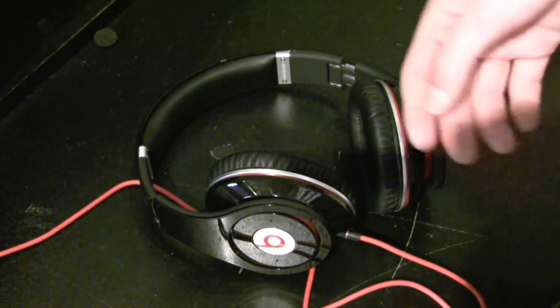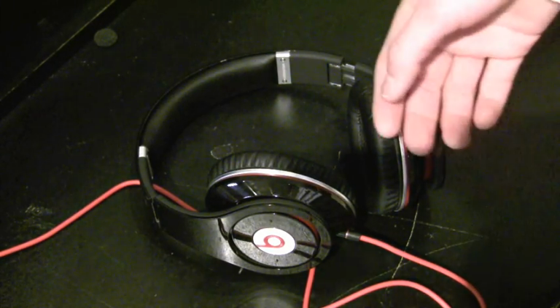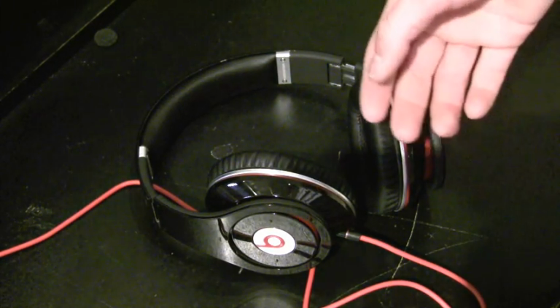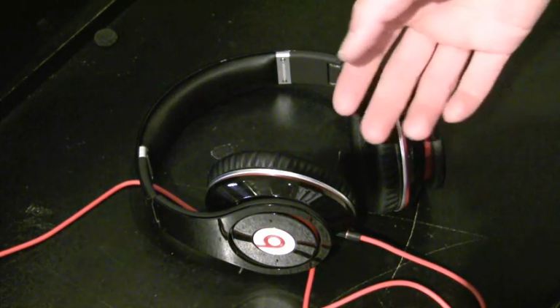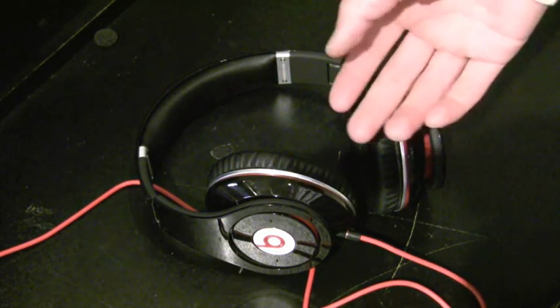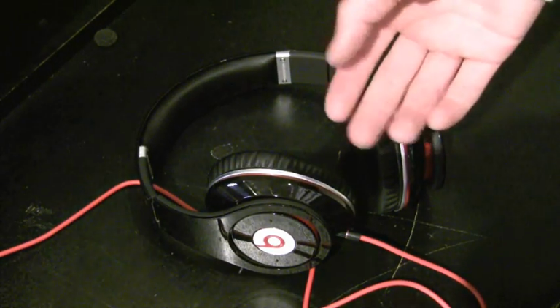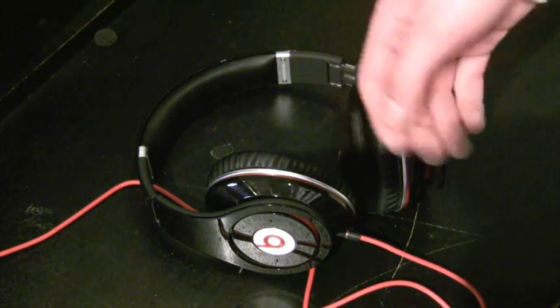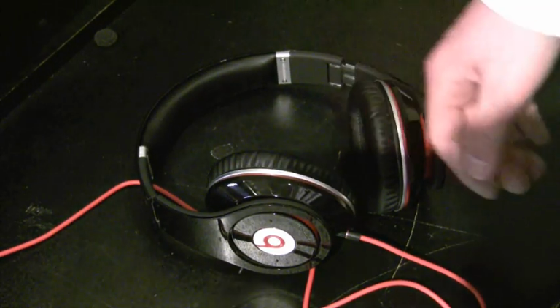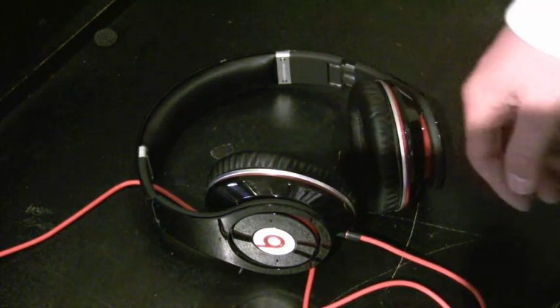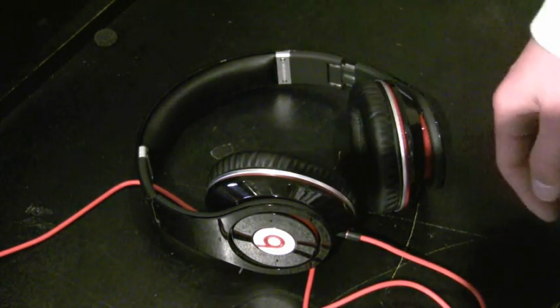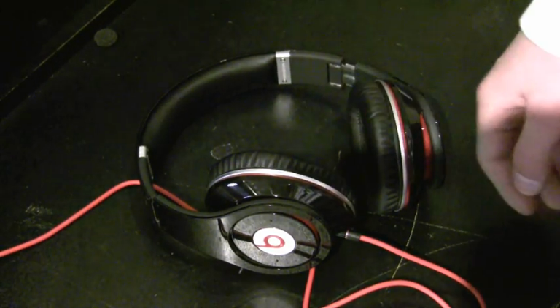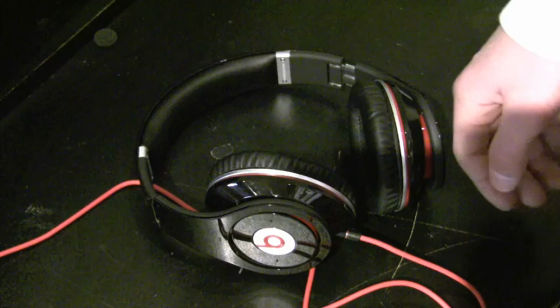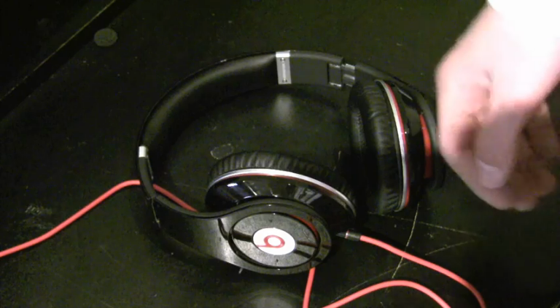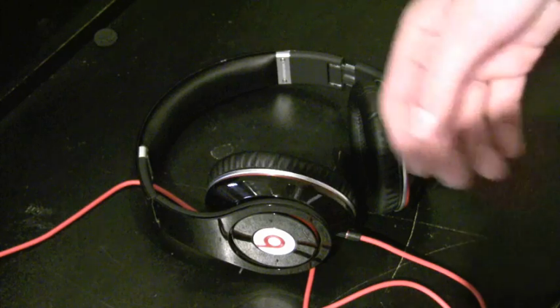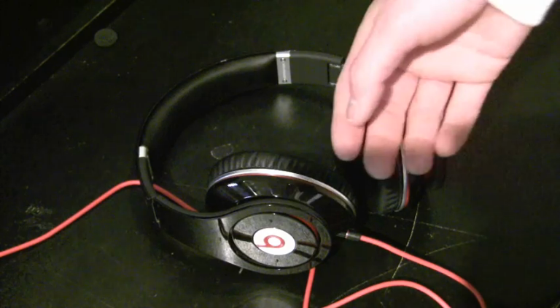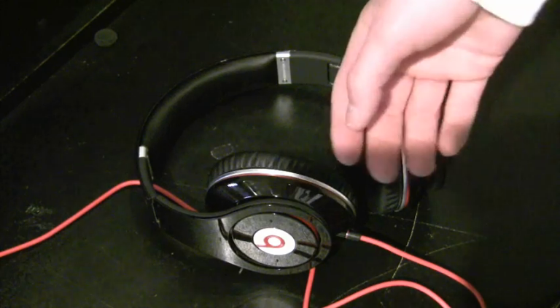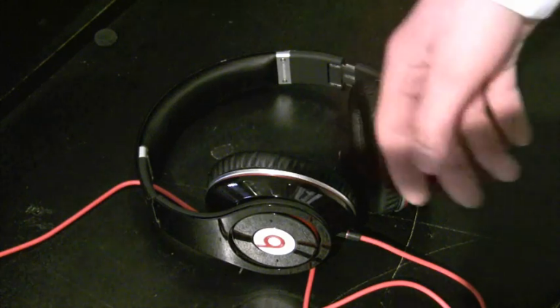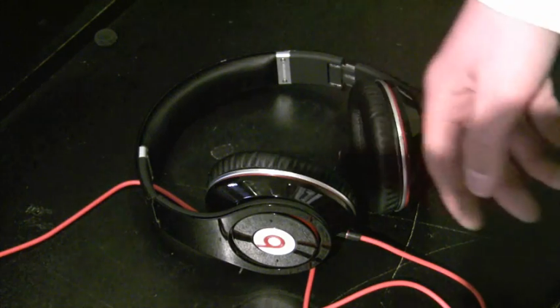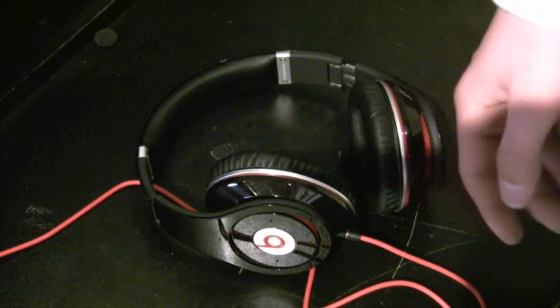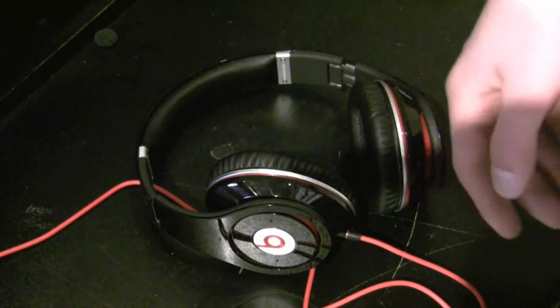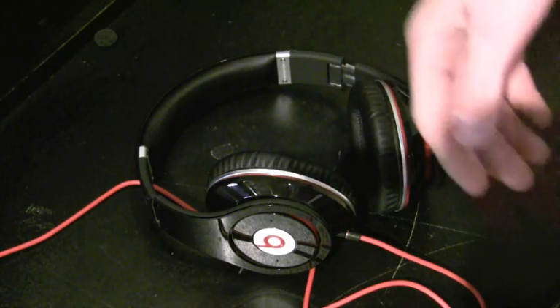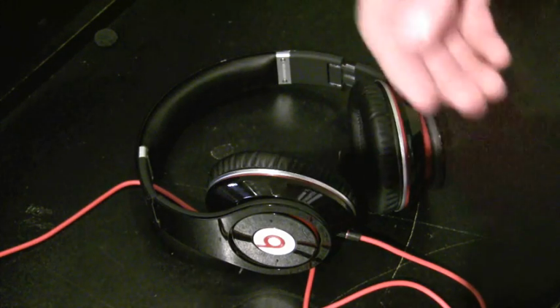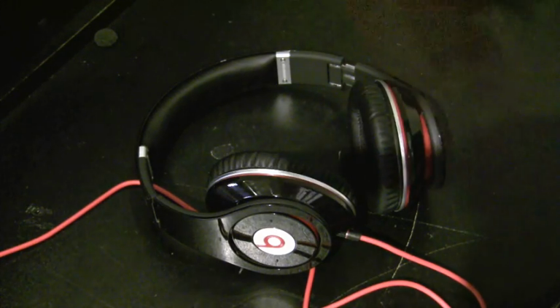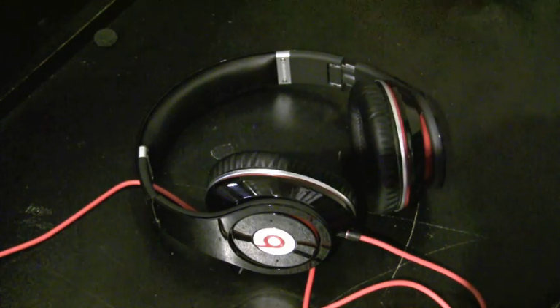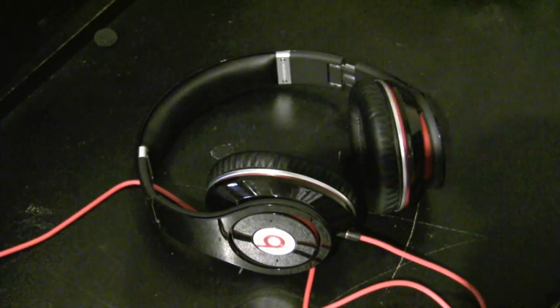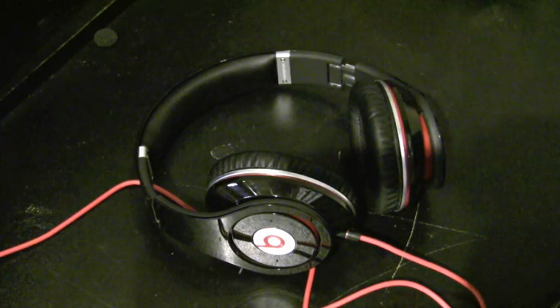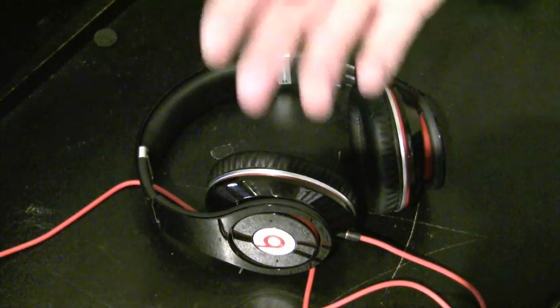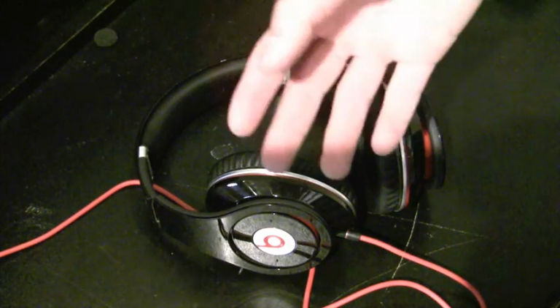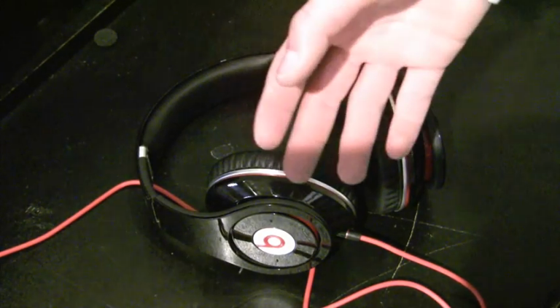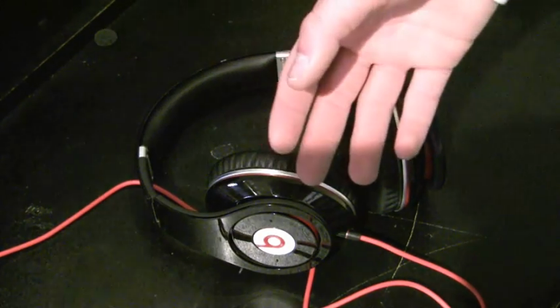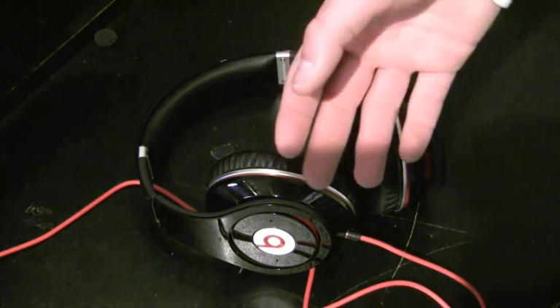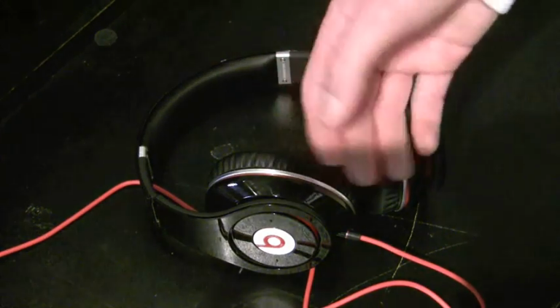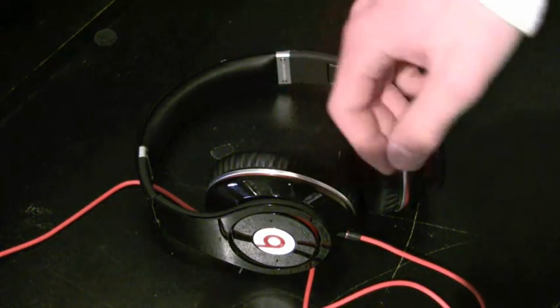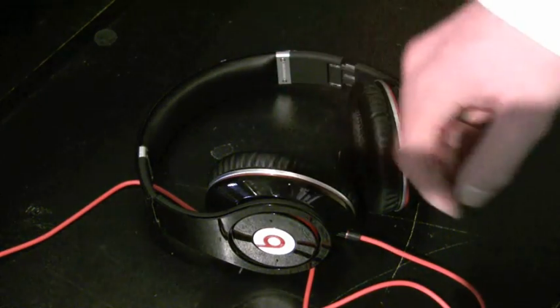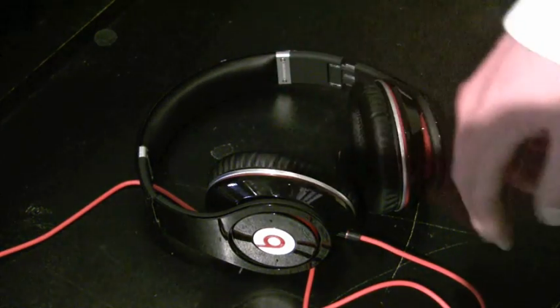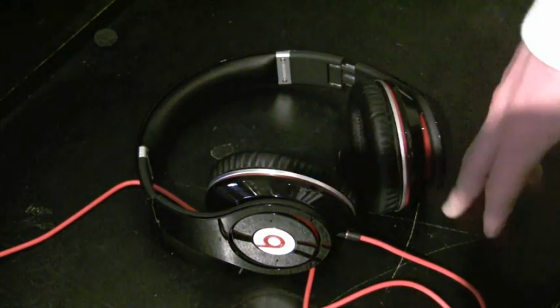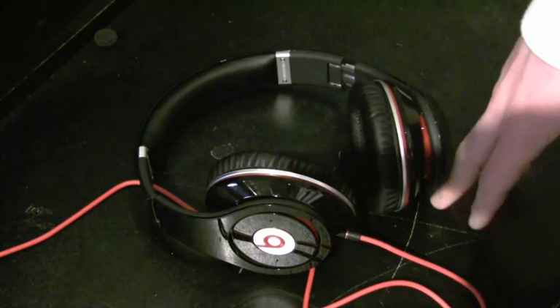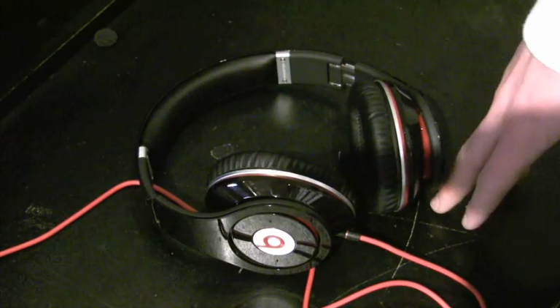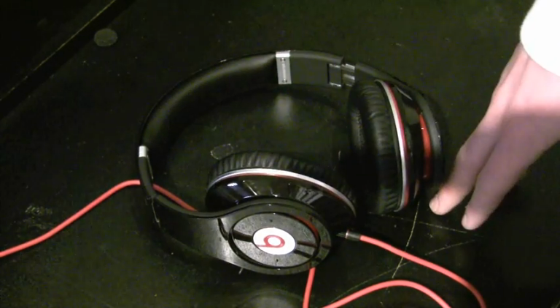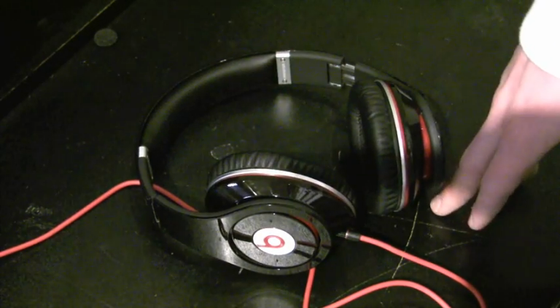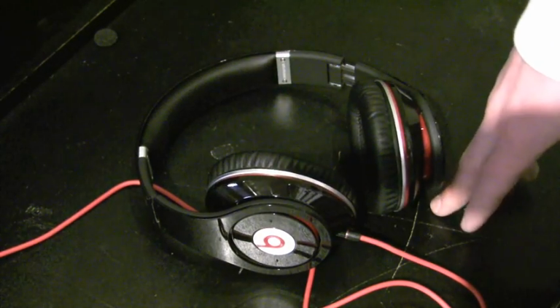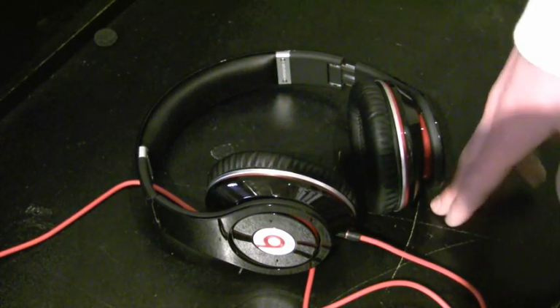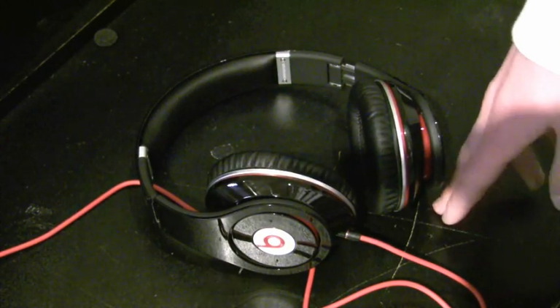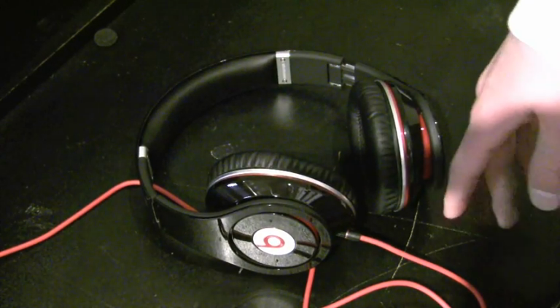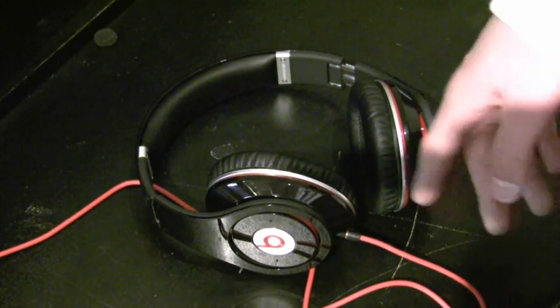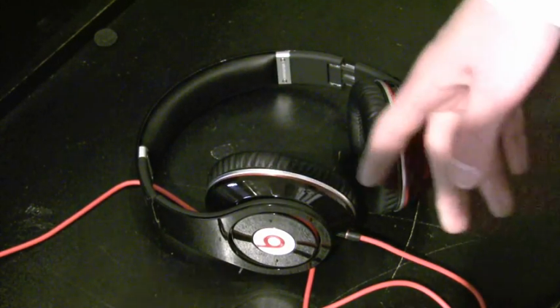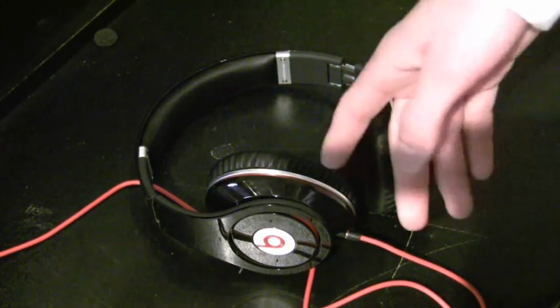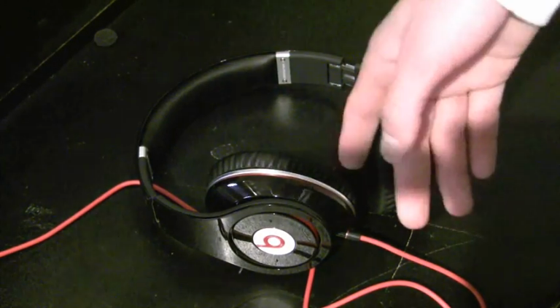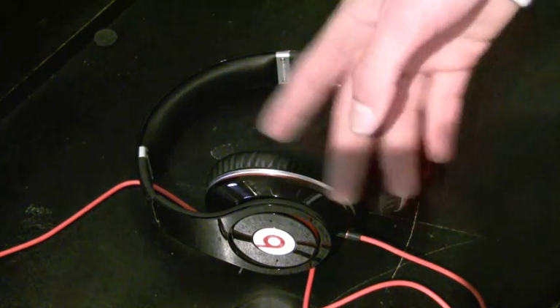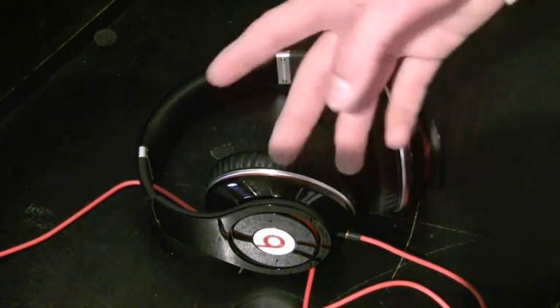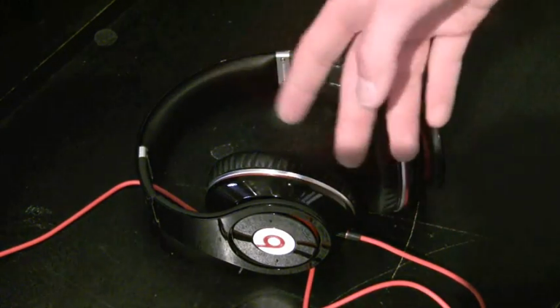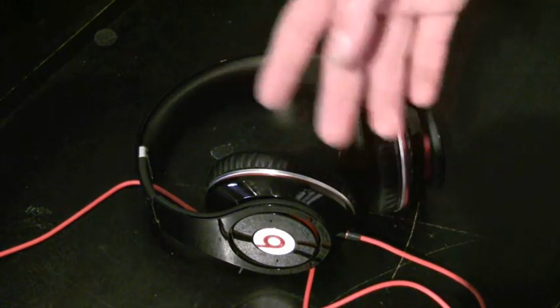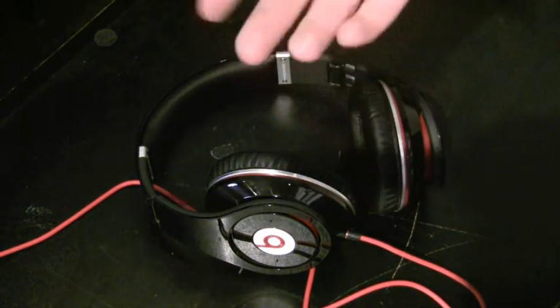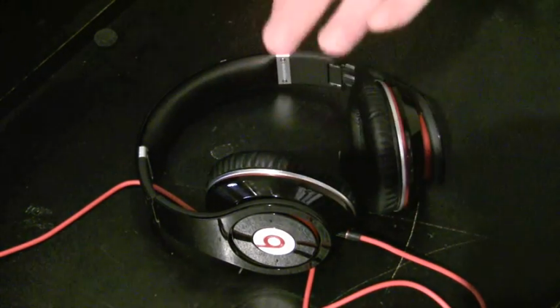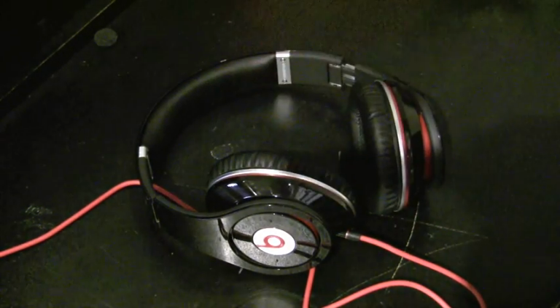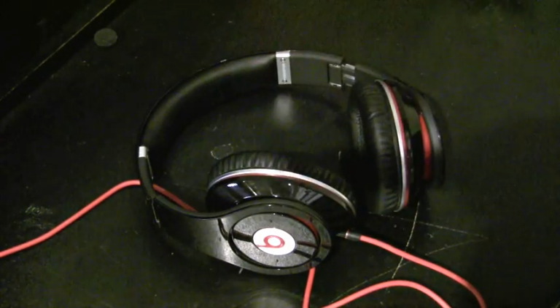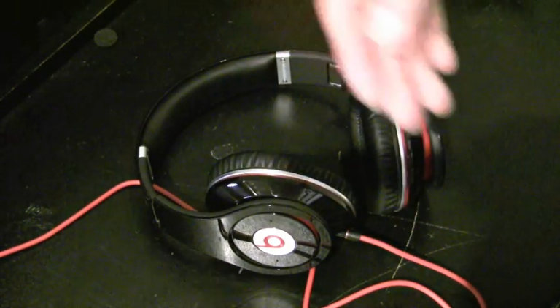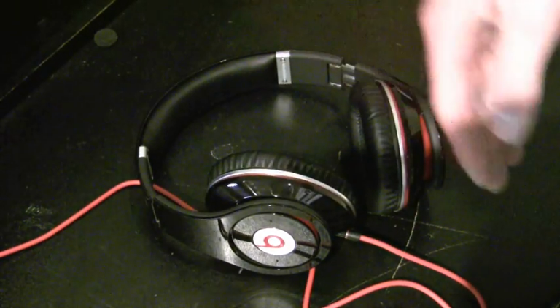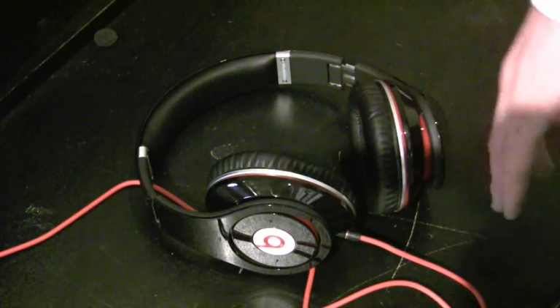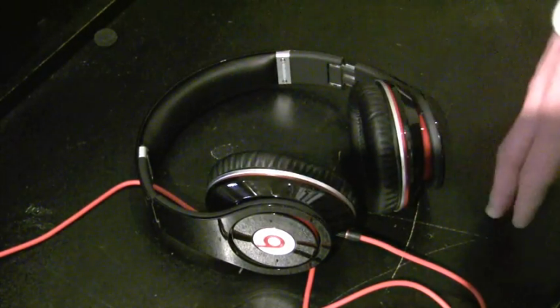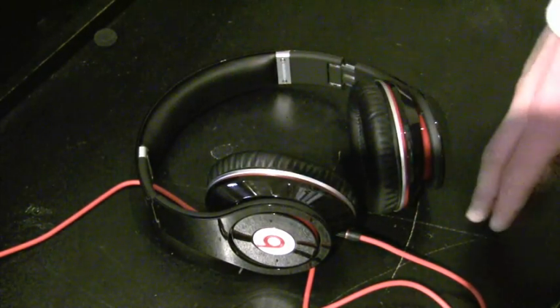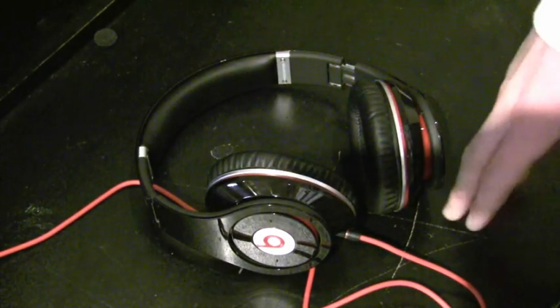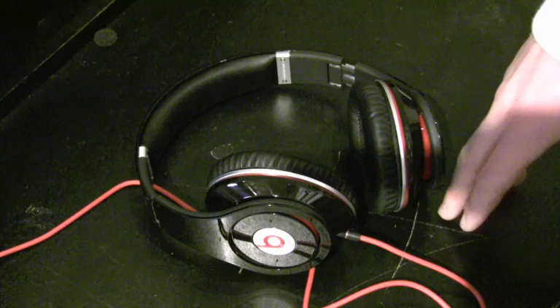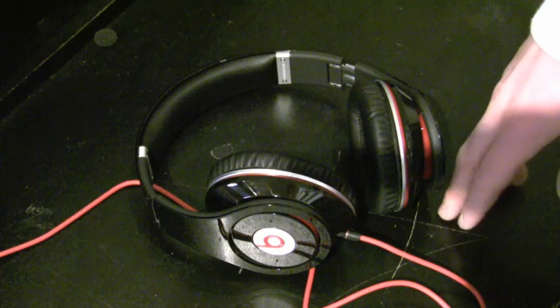I had some nice headphones — Bose in-ears, some Audio-Technica over-ears — $100 to $150 headphones. They were good. And I had Woody's Sonic 3s from Lentec, which are awesome, by the way.